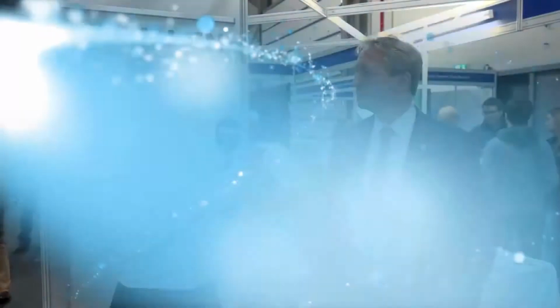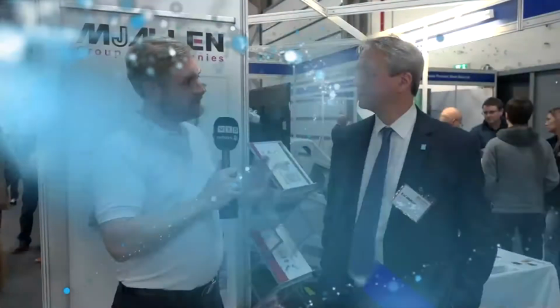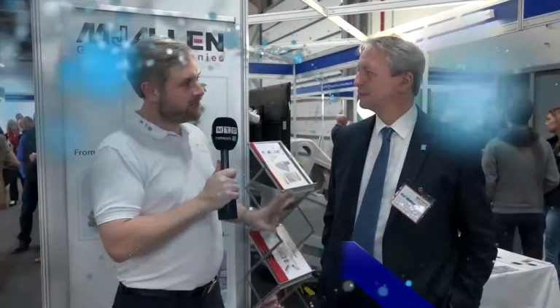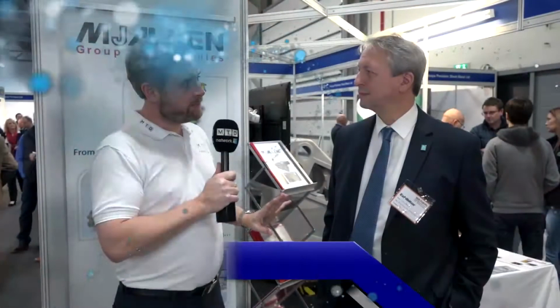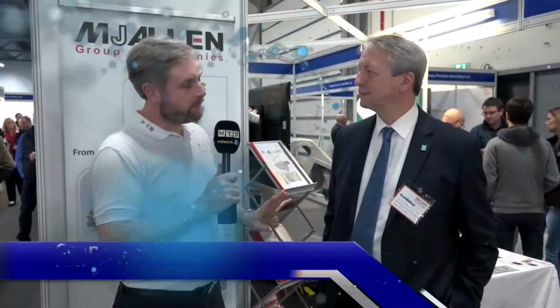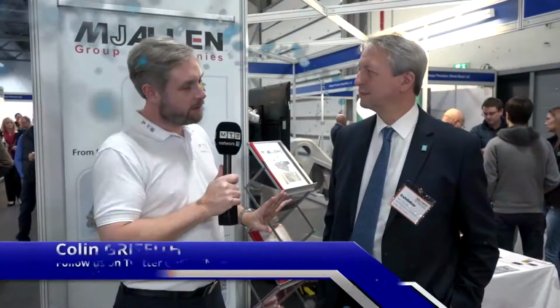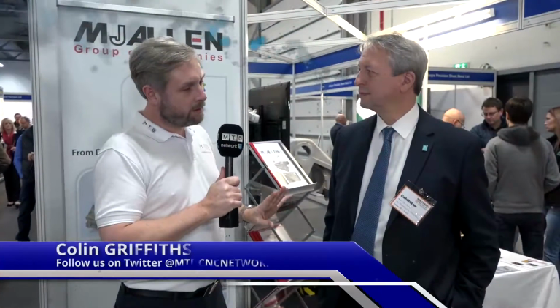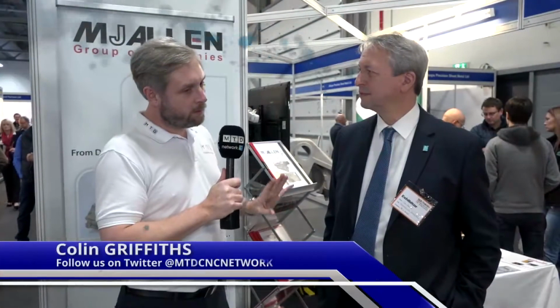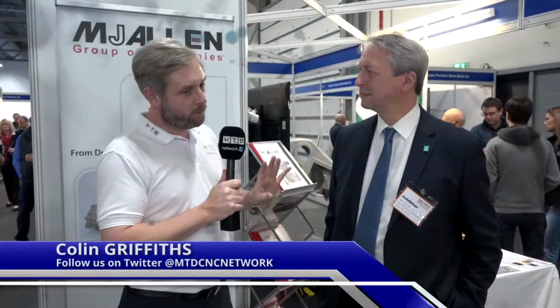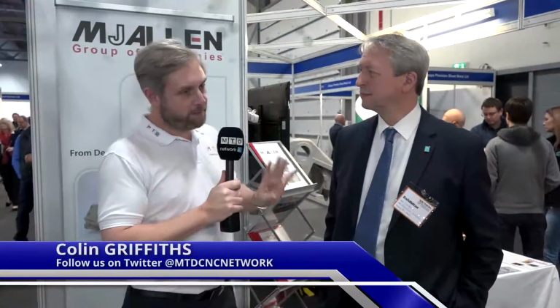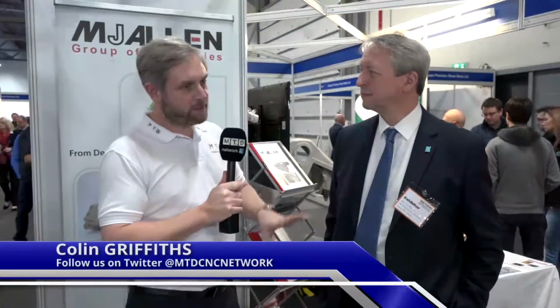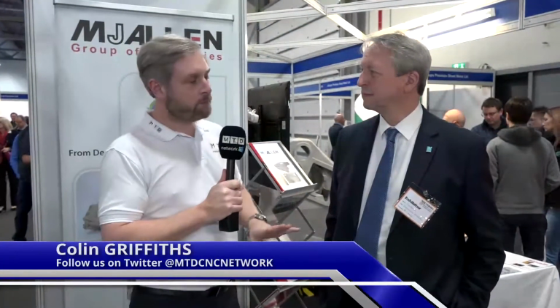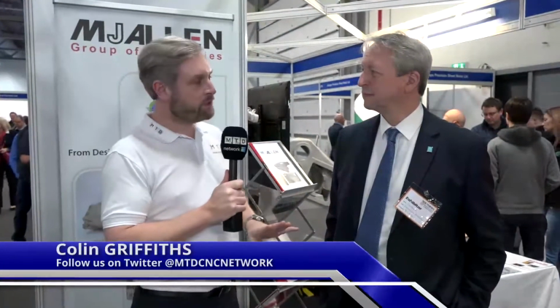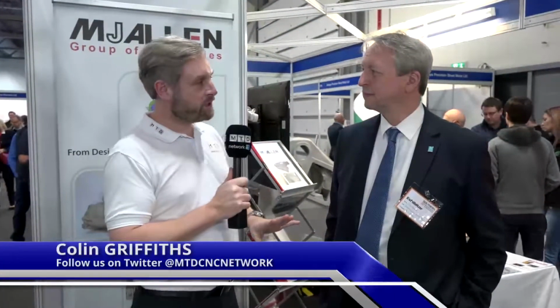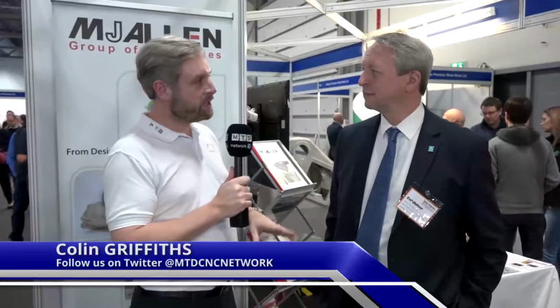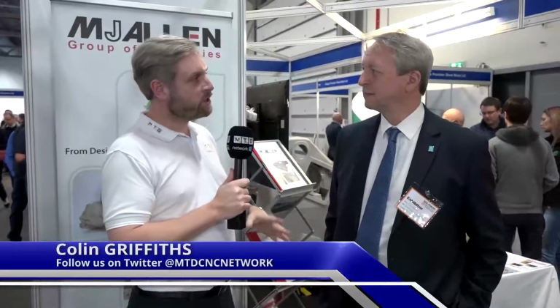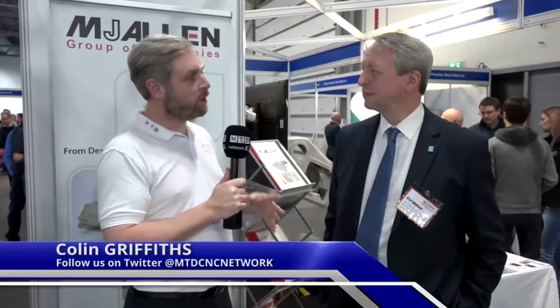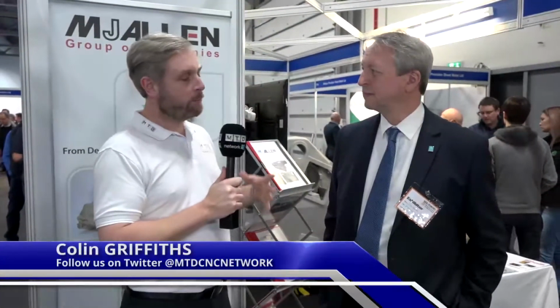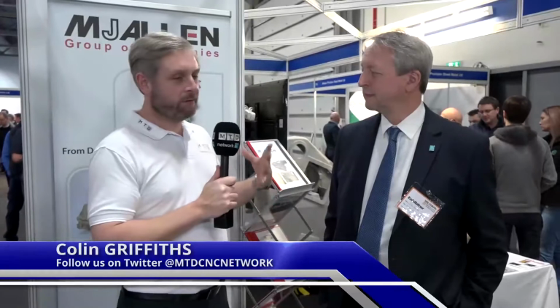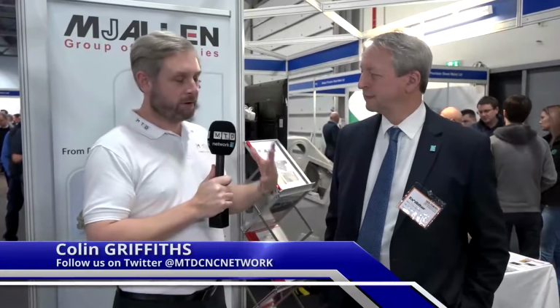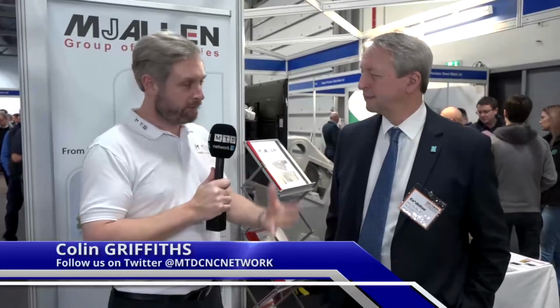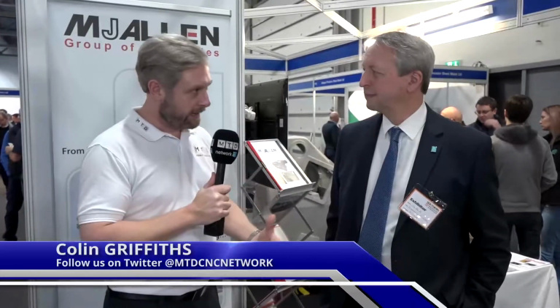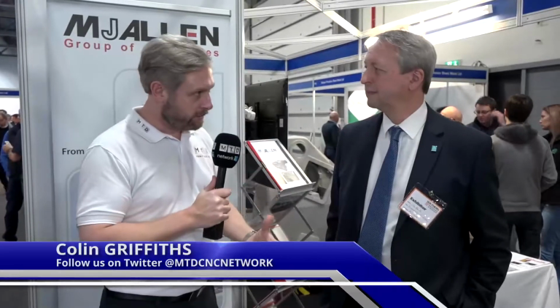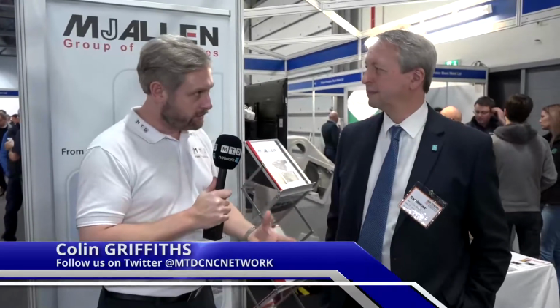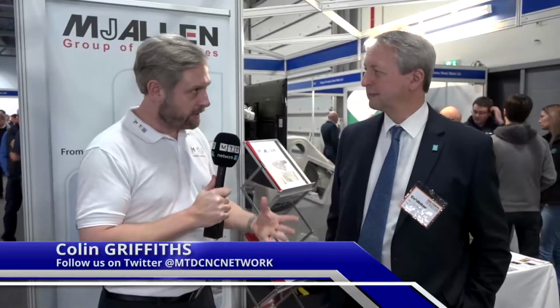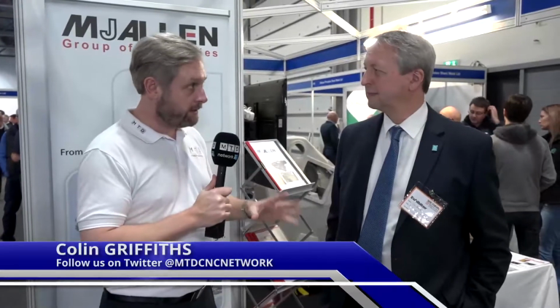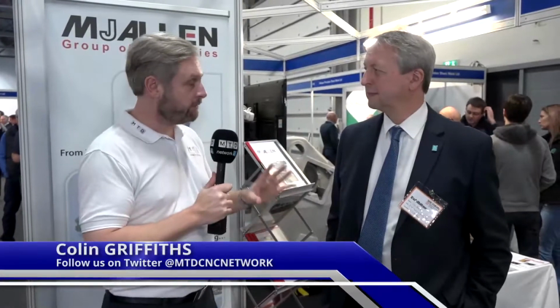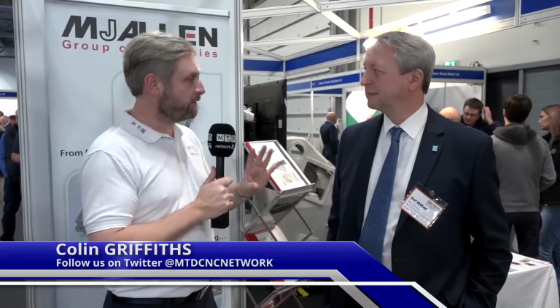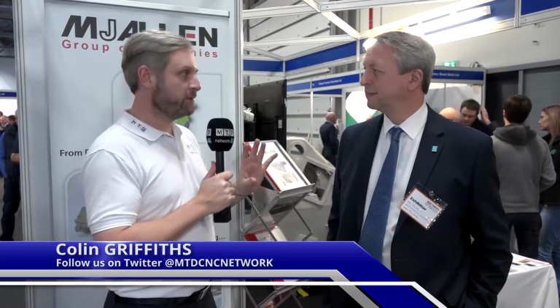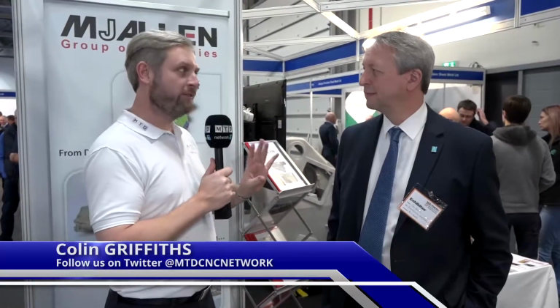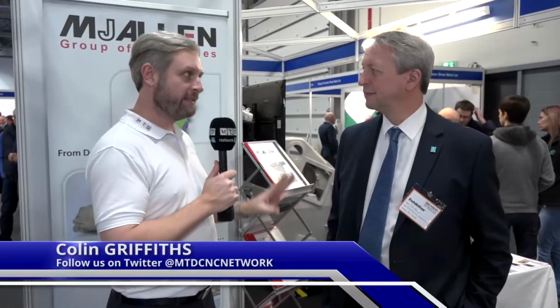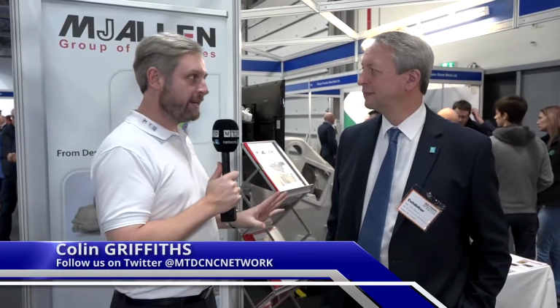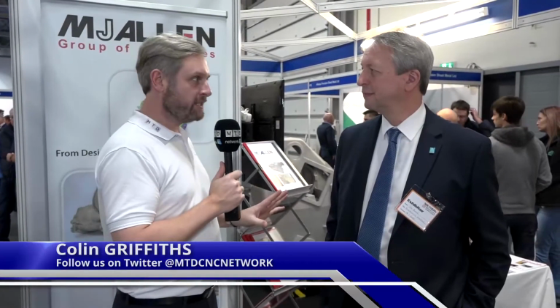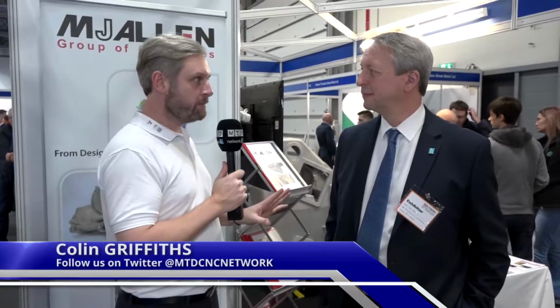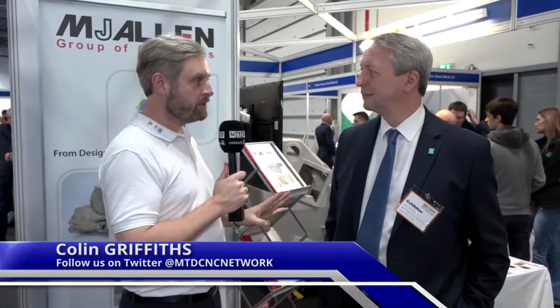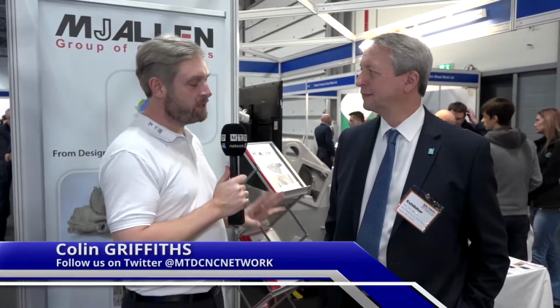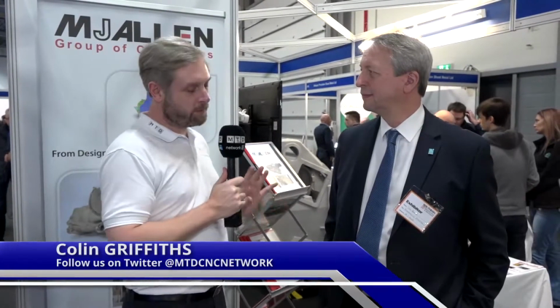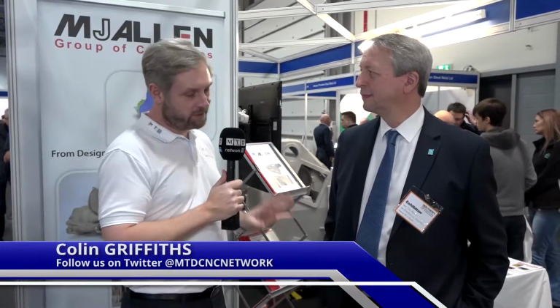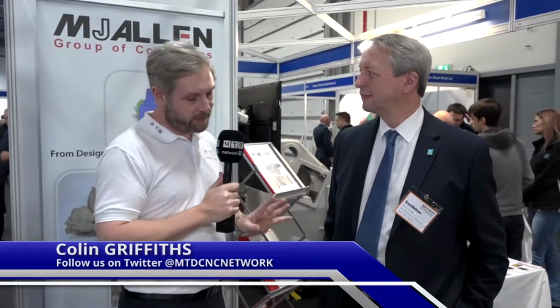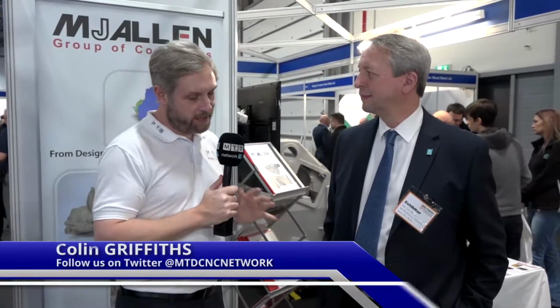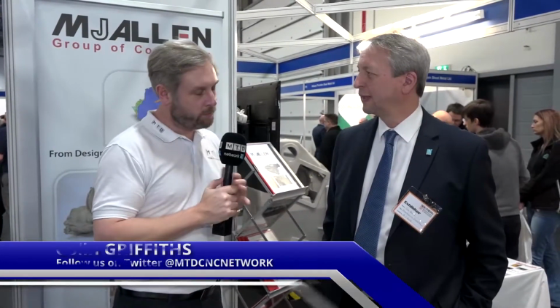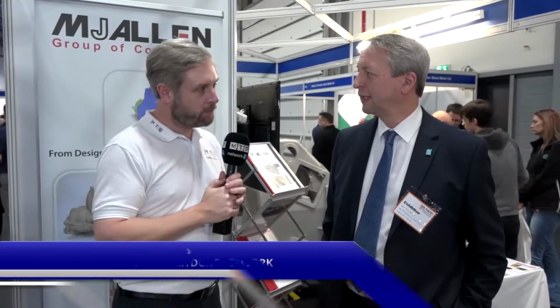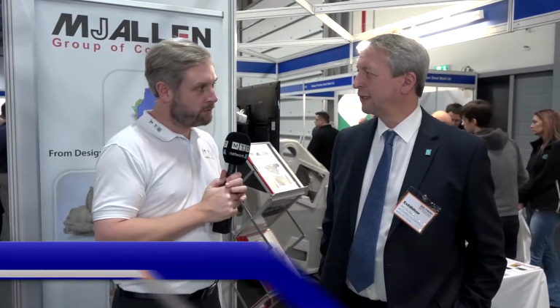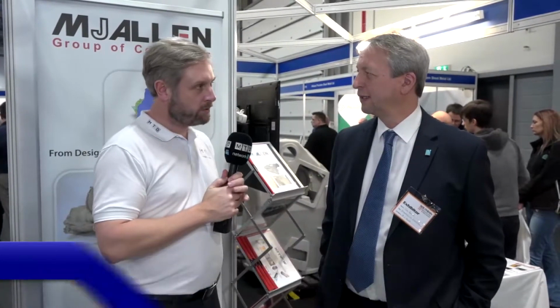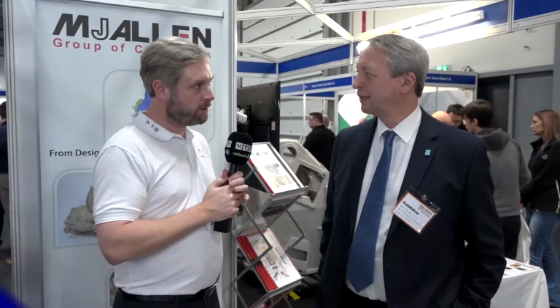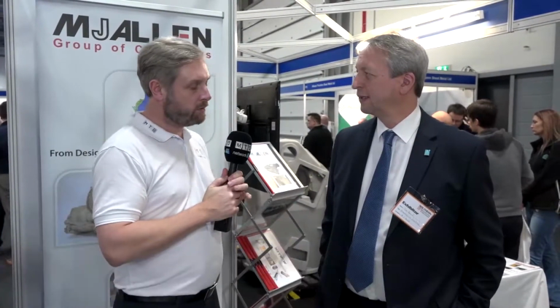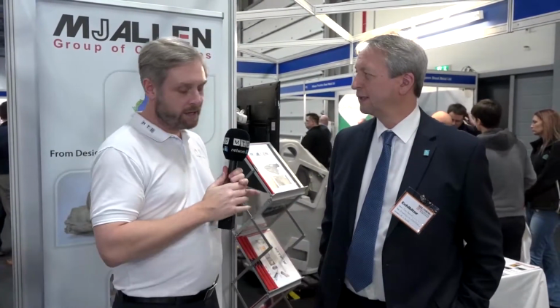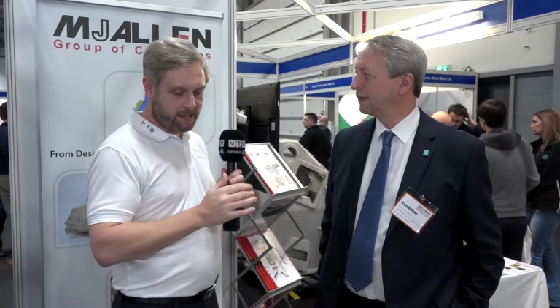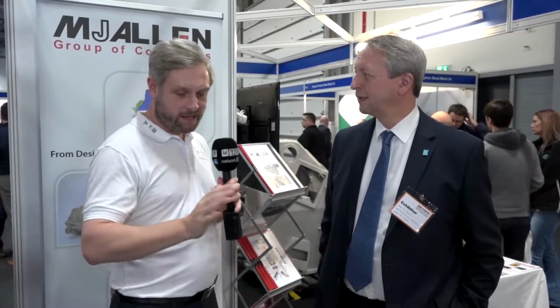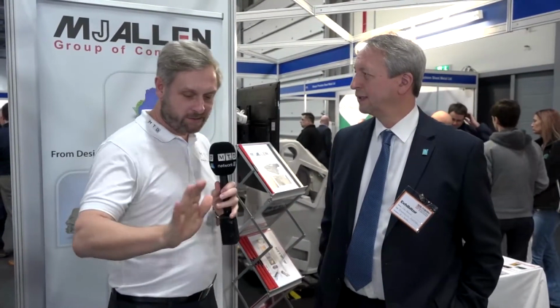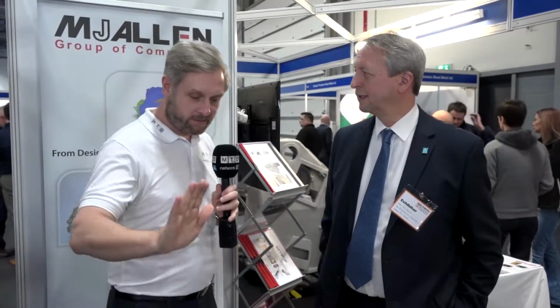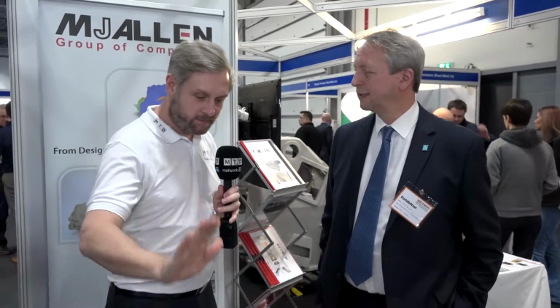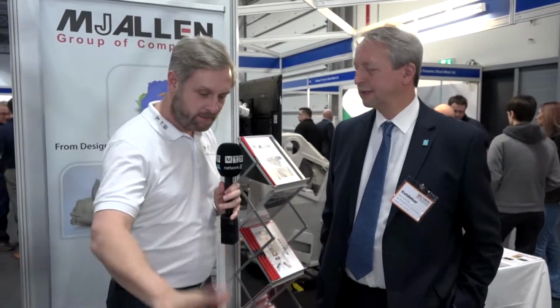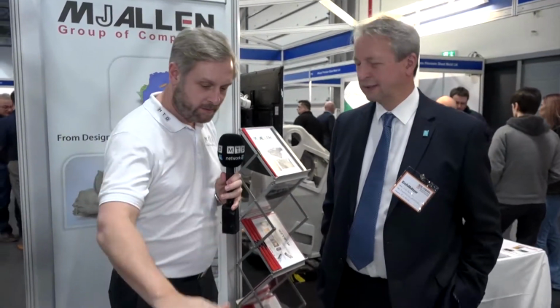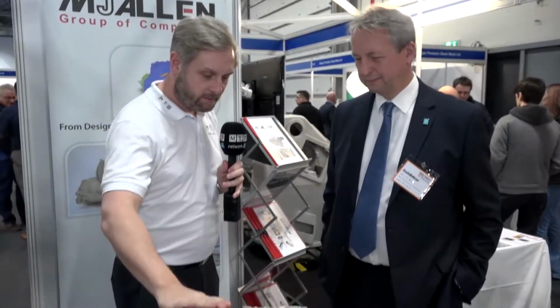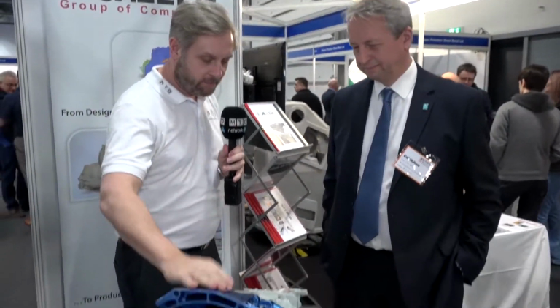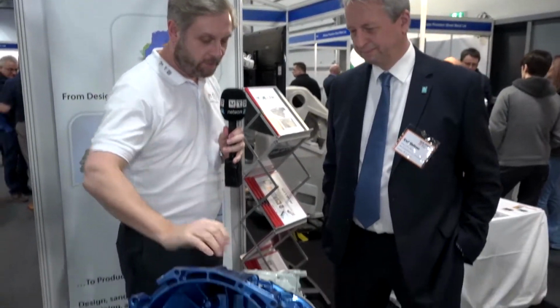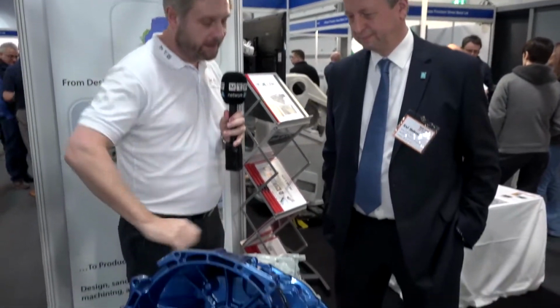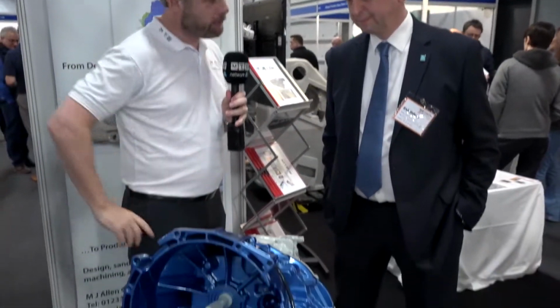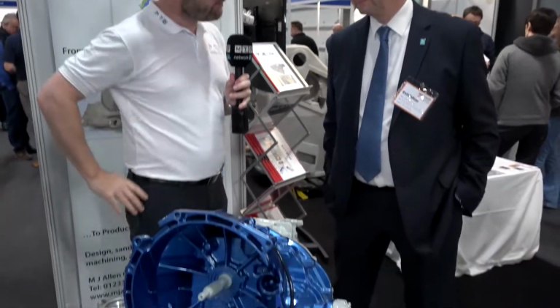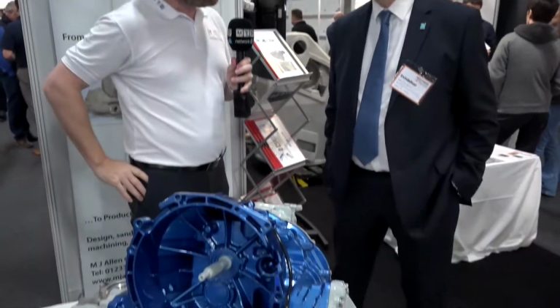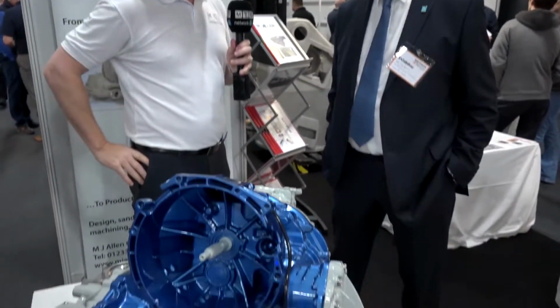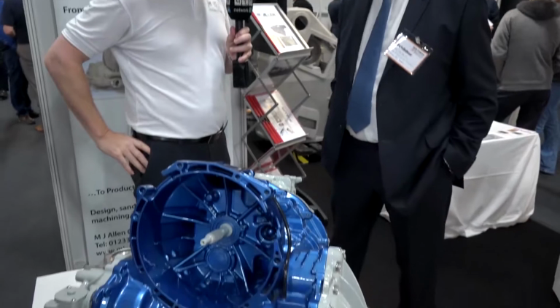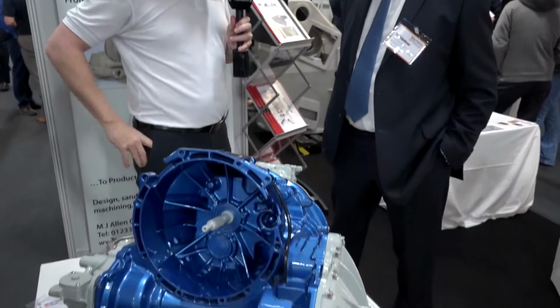Tim, we've been to your machine shop, you've got your foundry, you've got some fantastic machines, but today what I want to do is find out more about this.